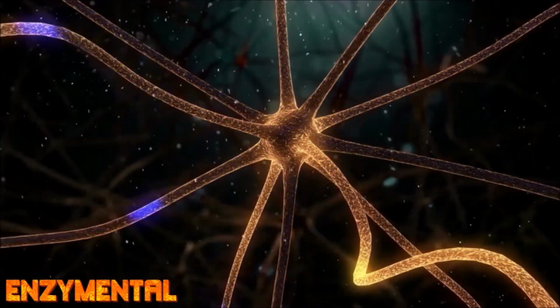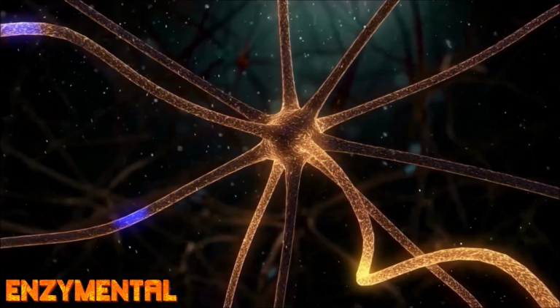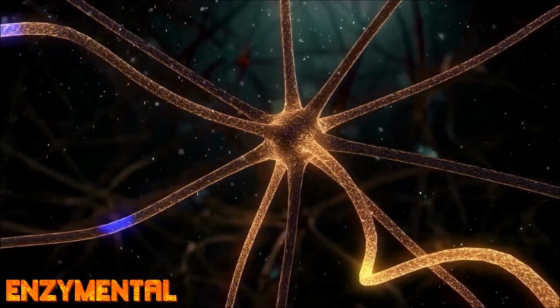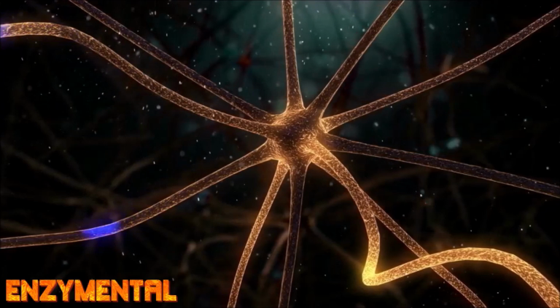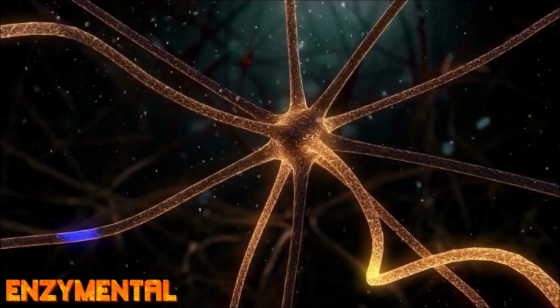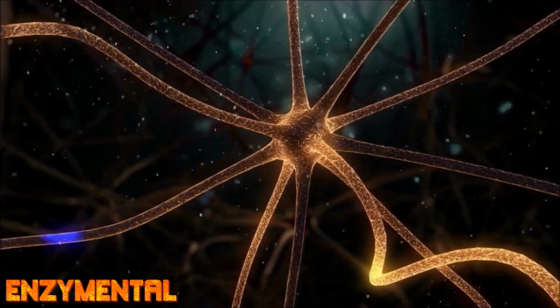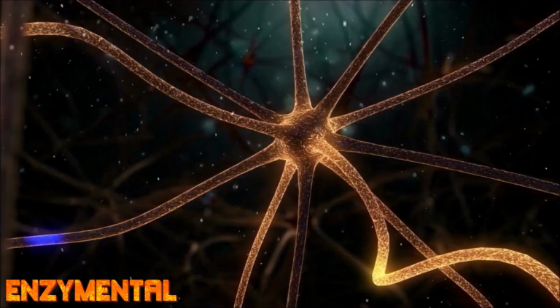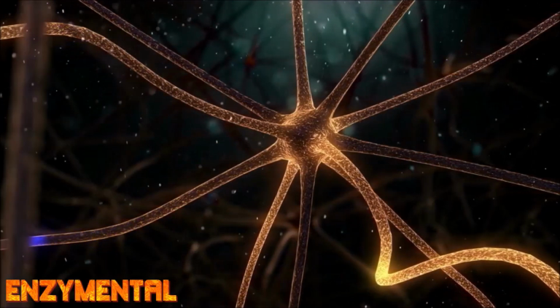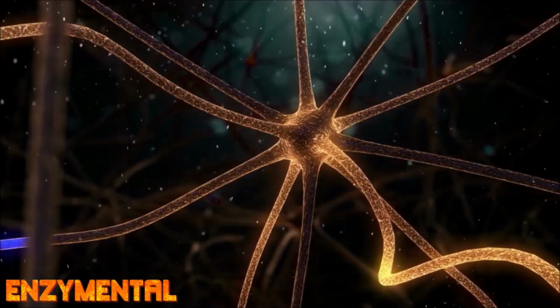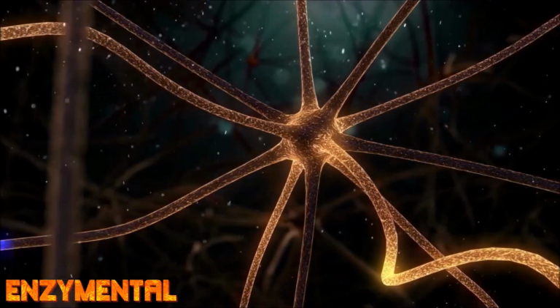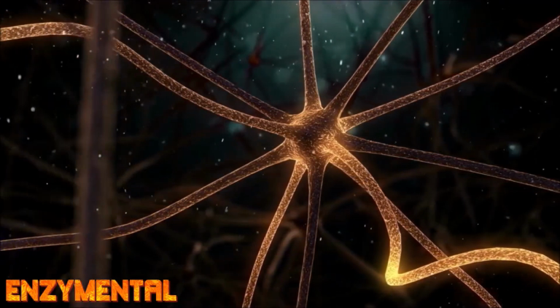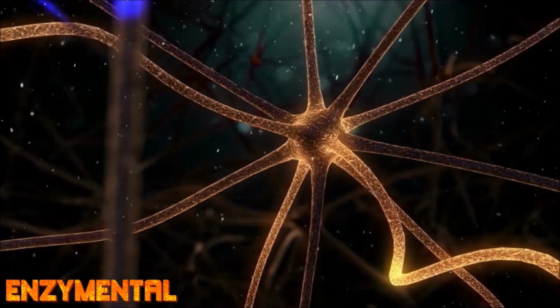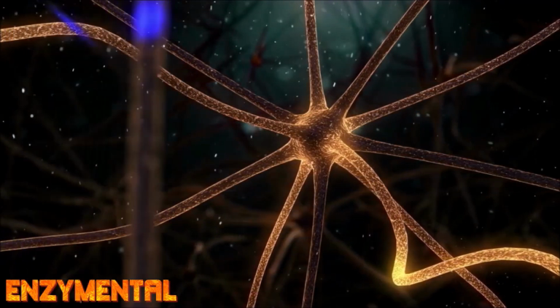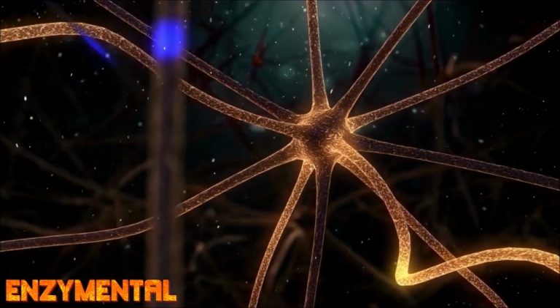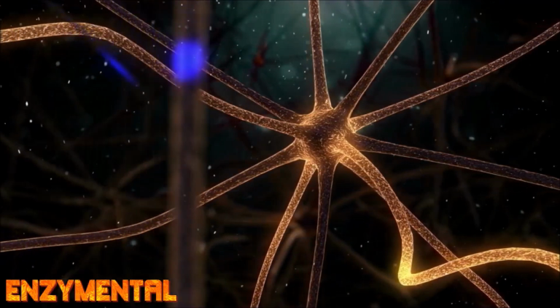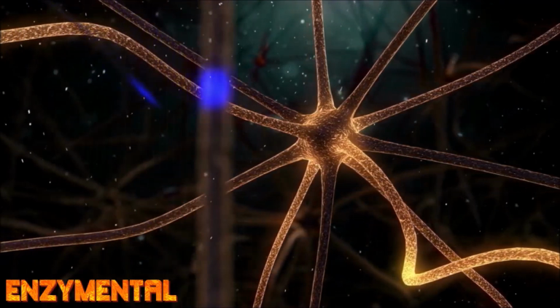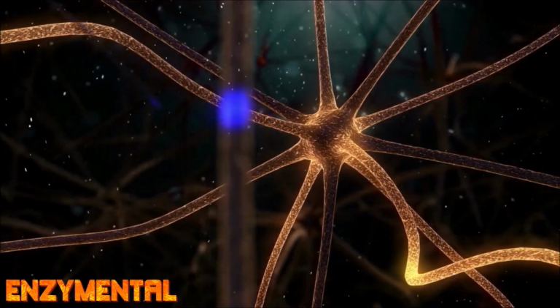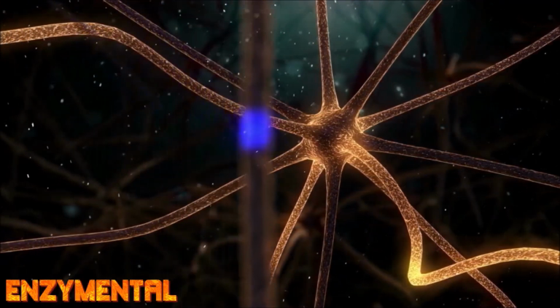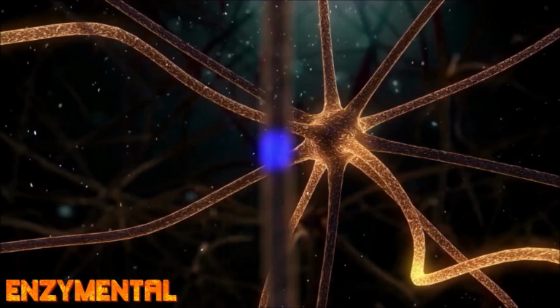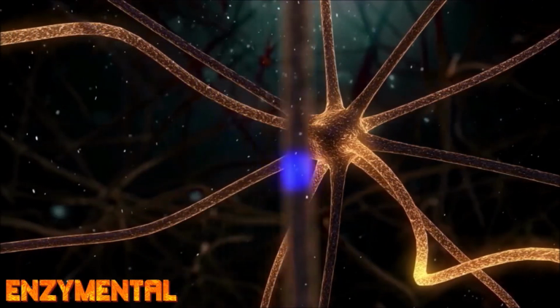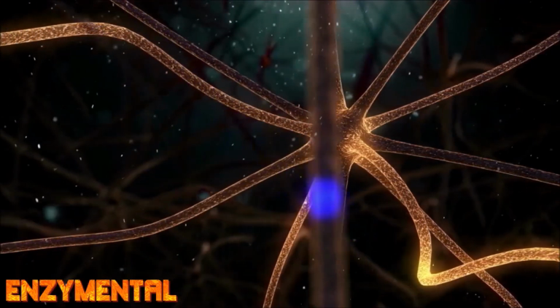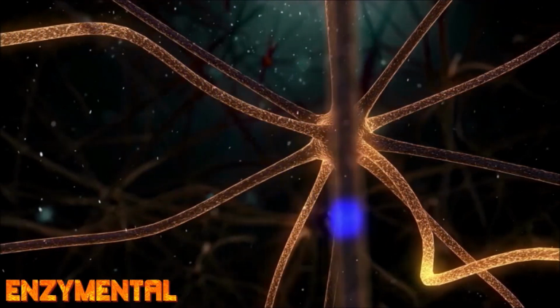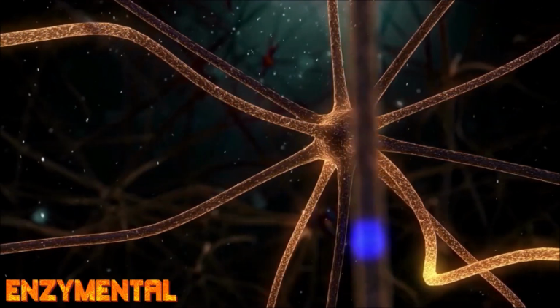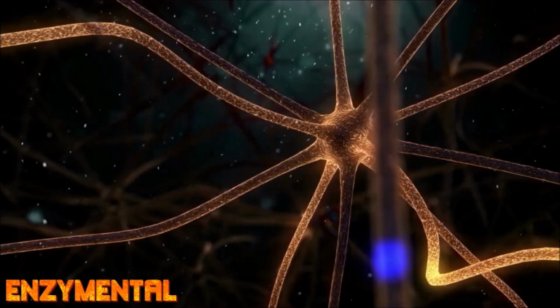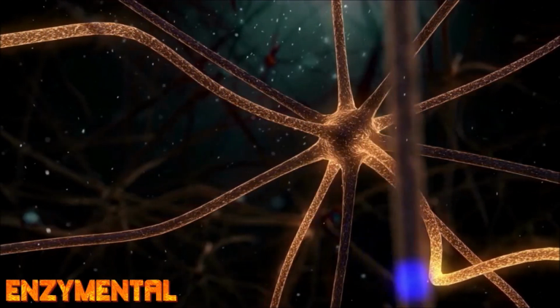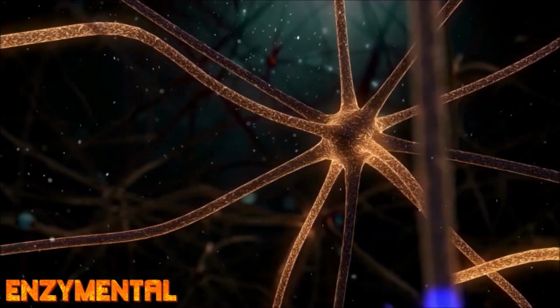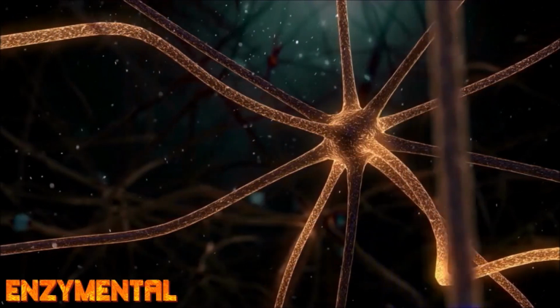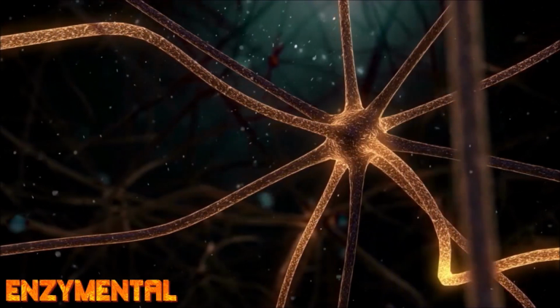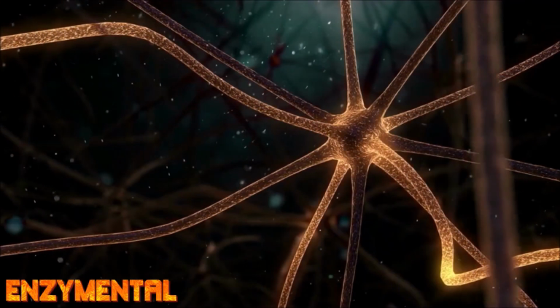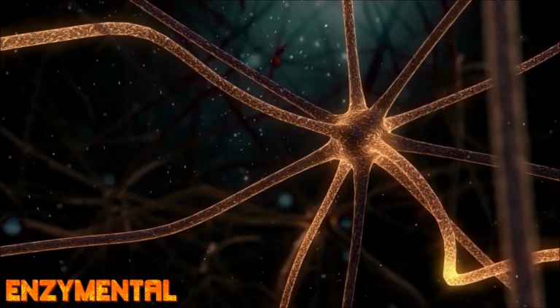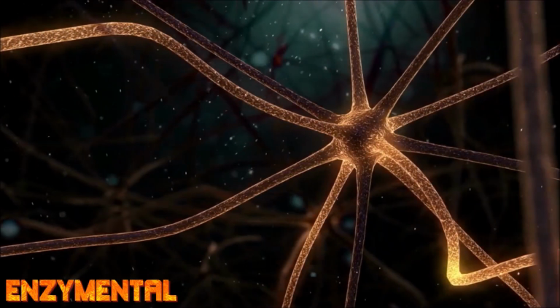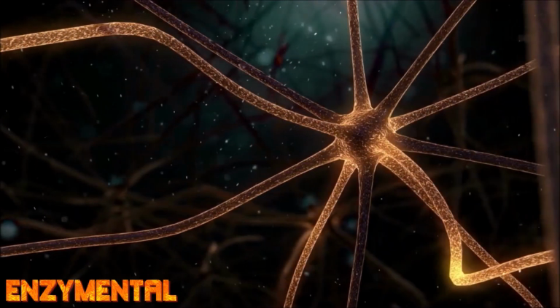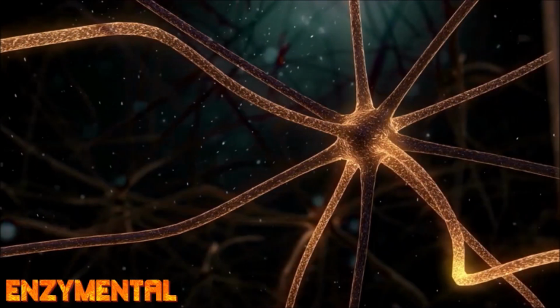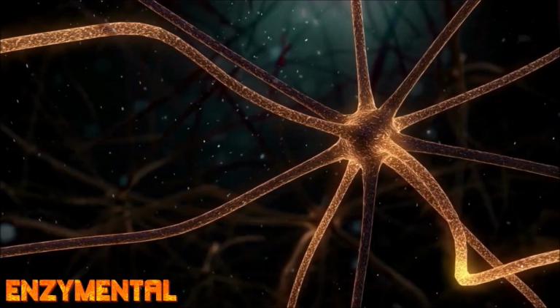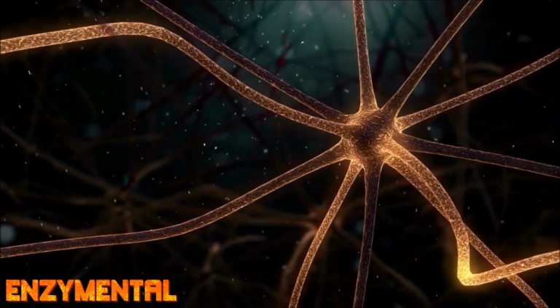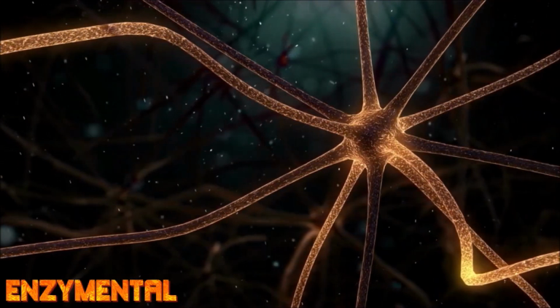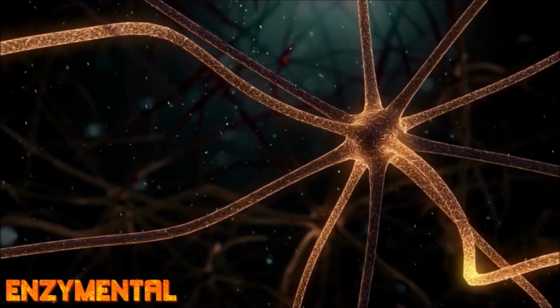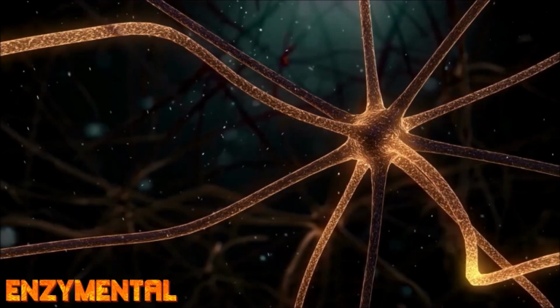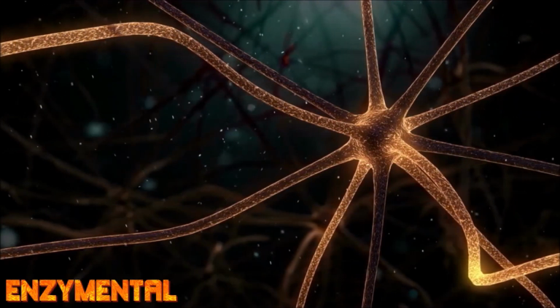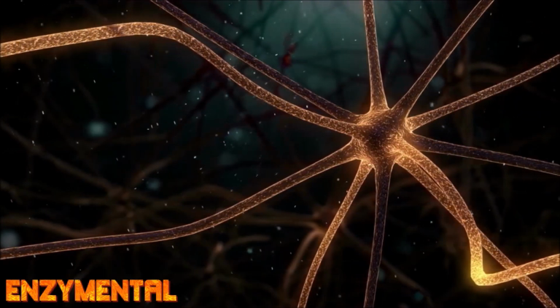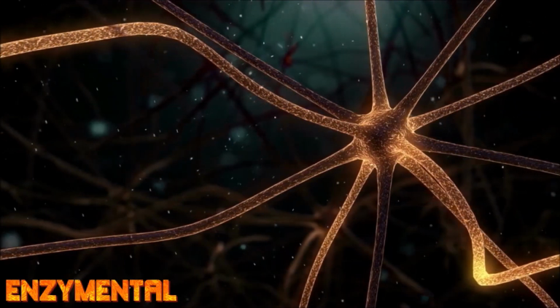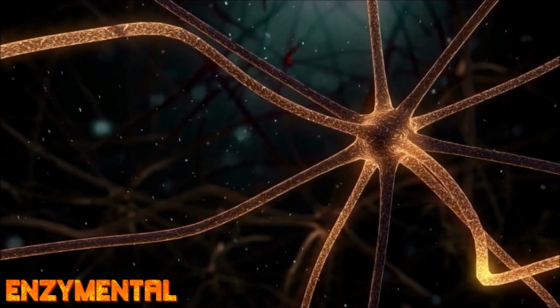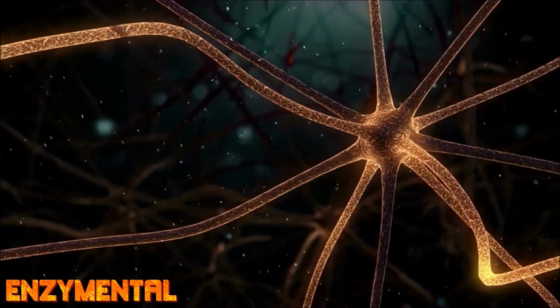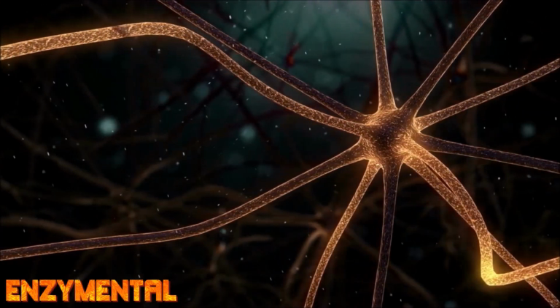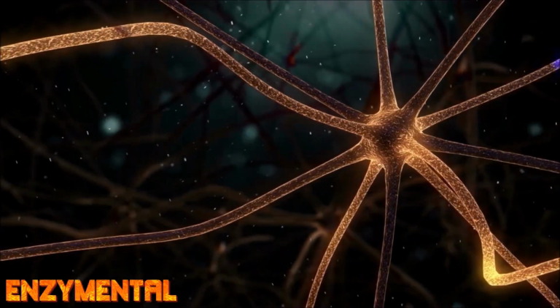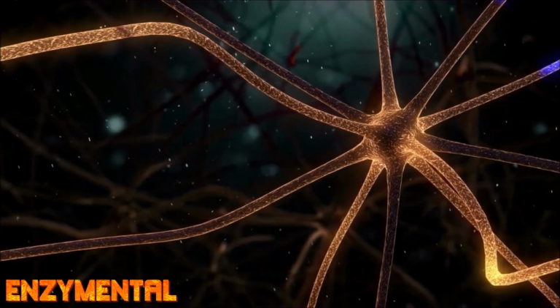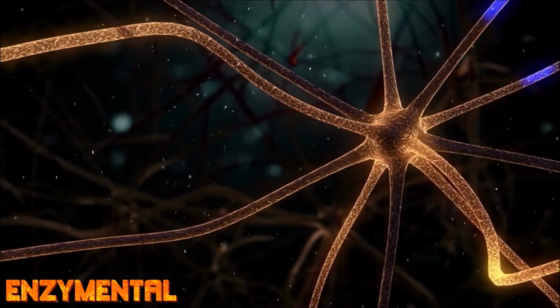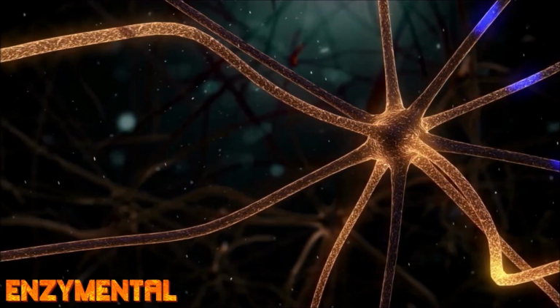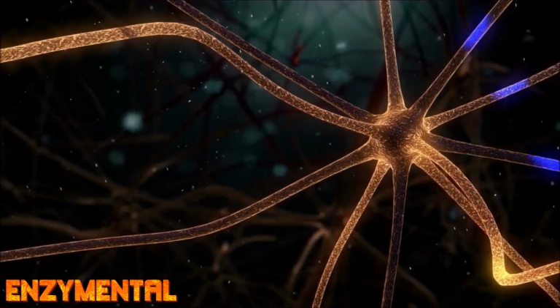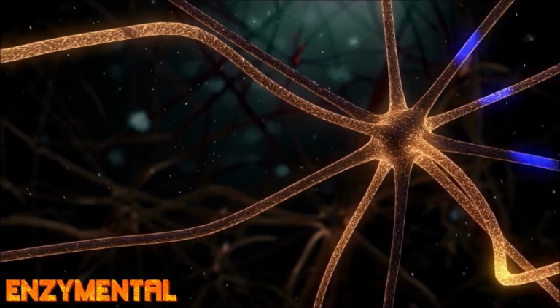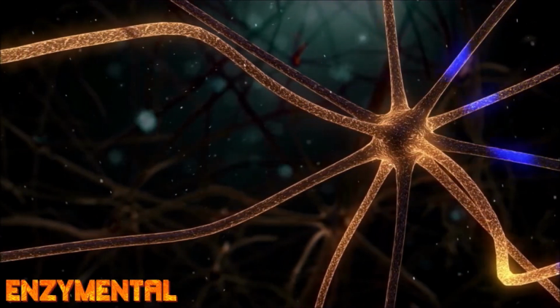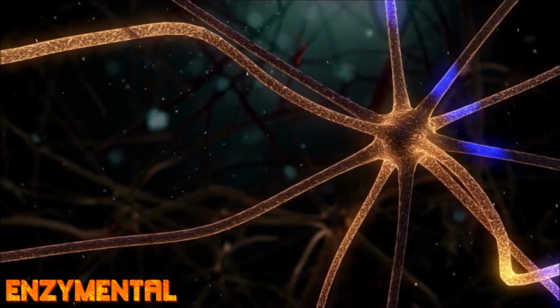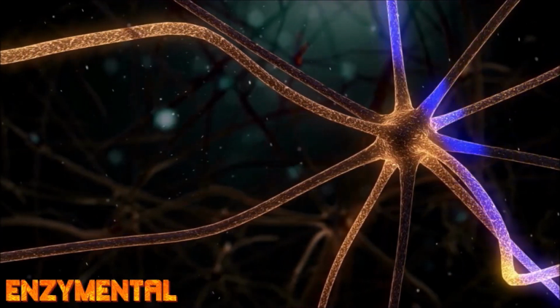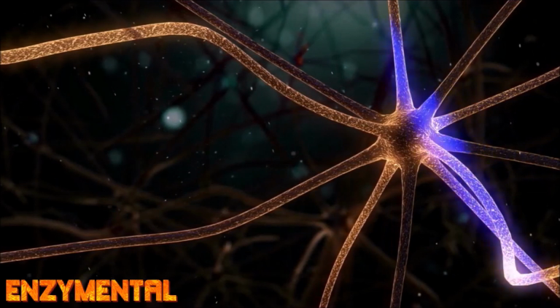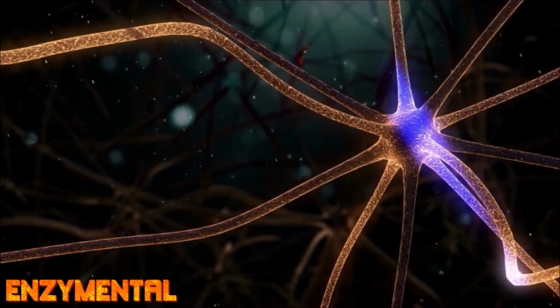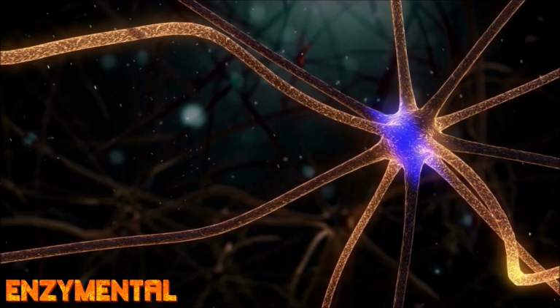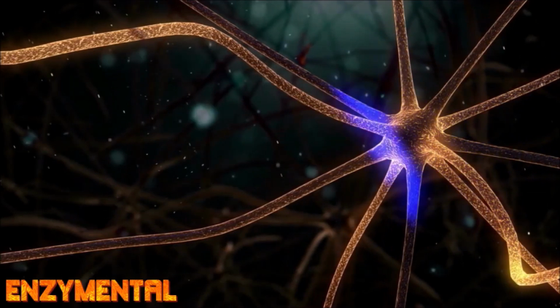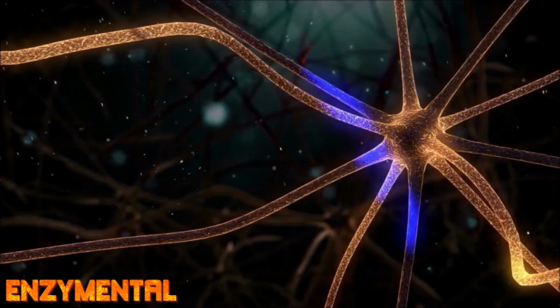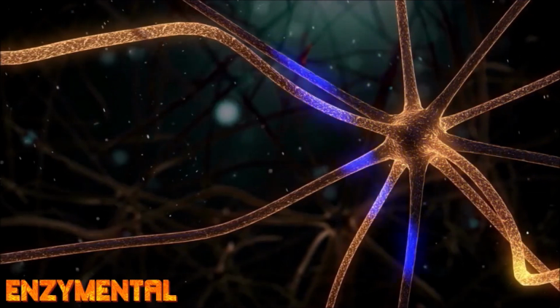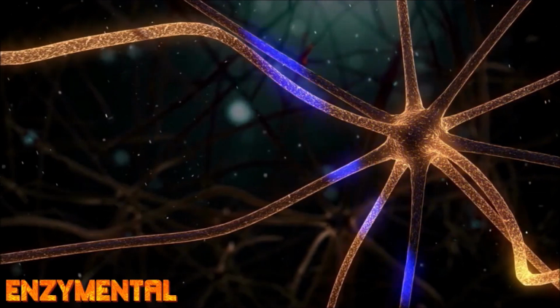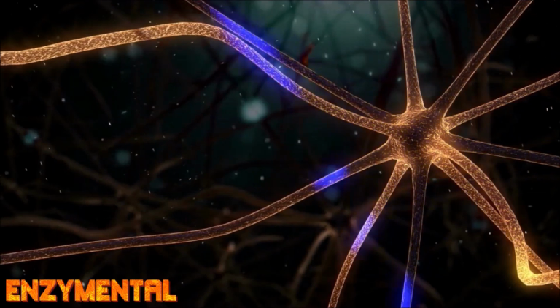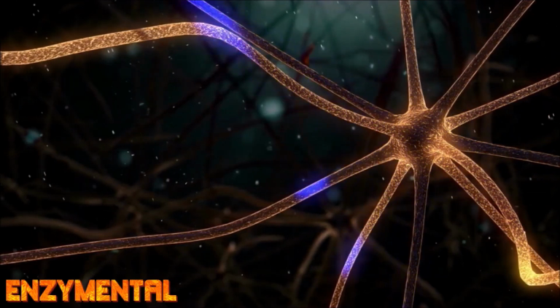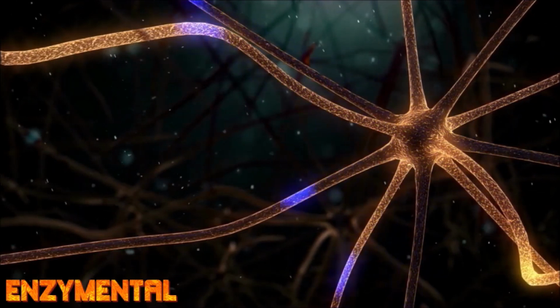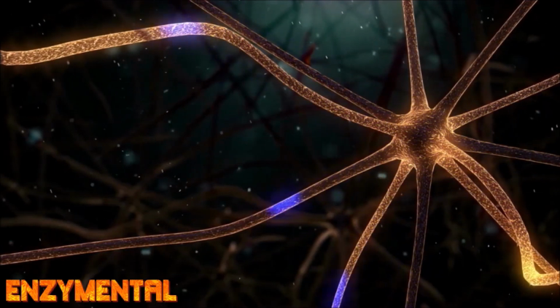Because N-acetyltyrosine can improve attention, concentration, and cognizance, it's sometimes referred to as a nootropic.